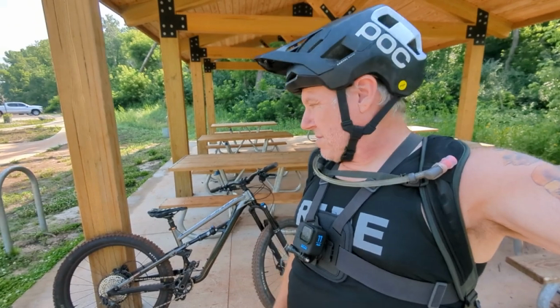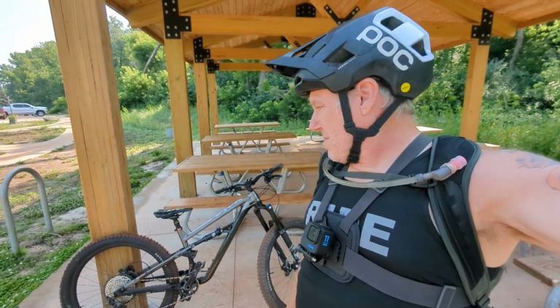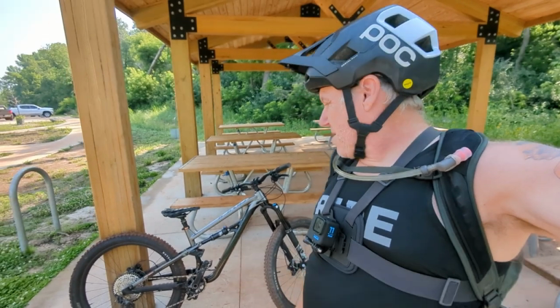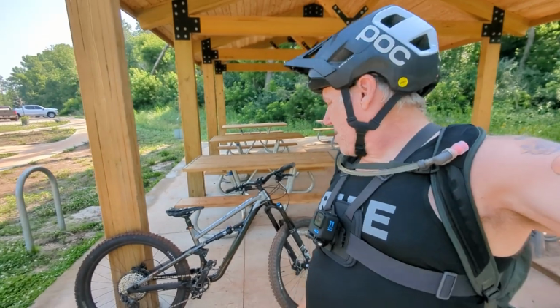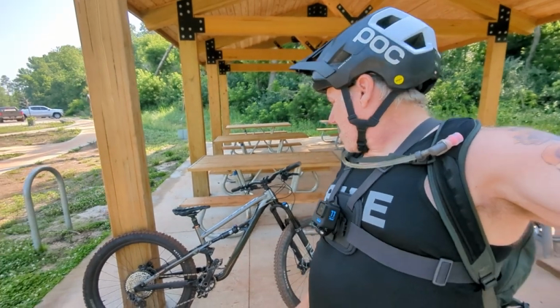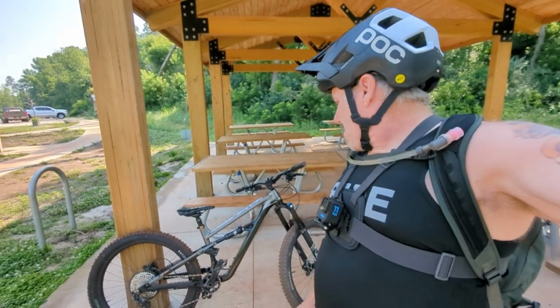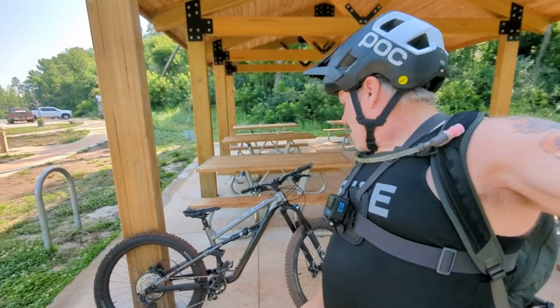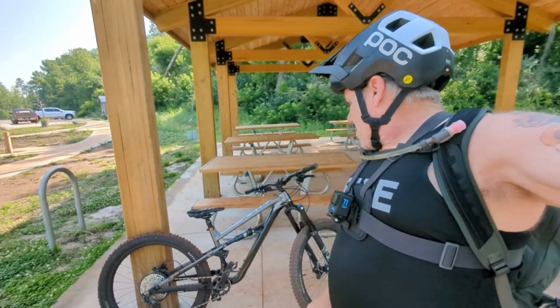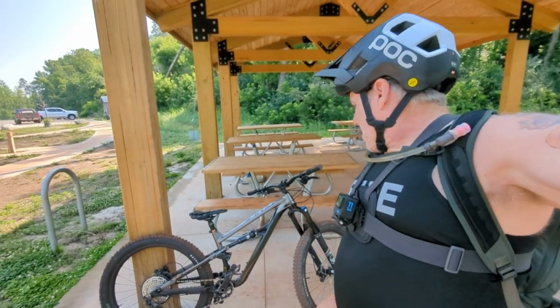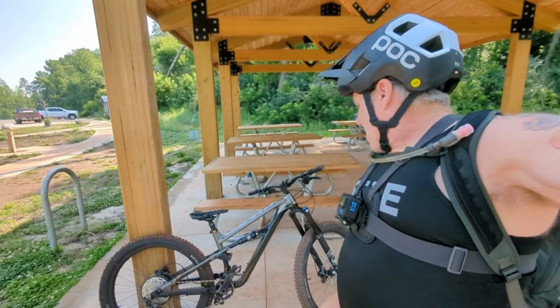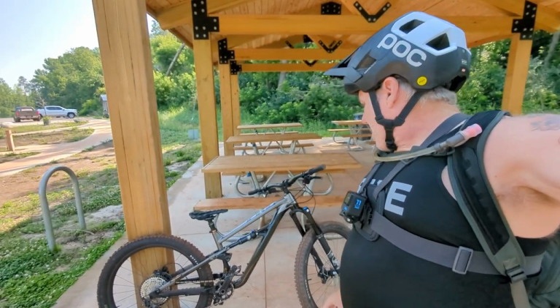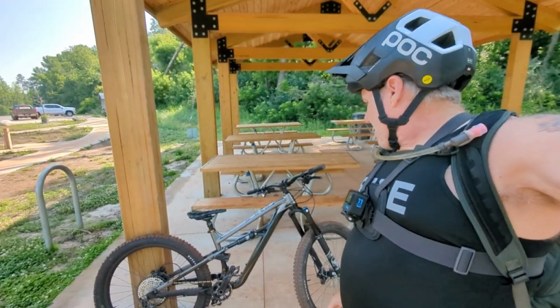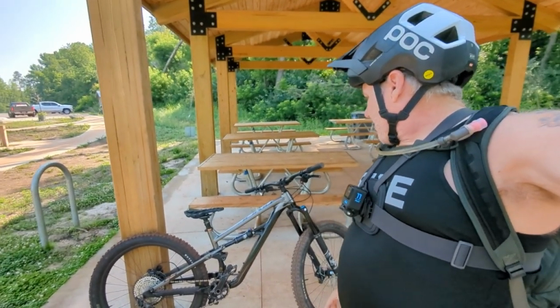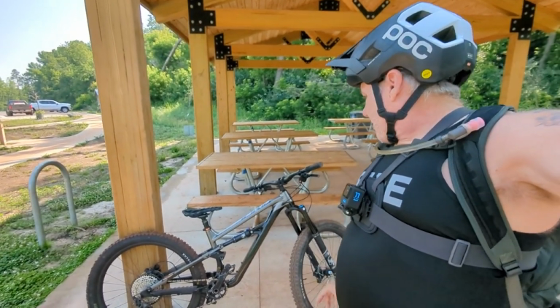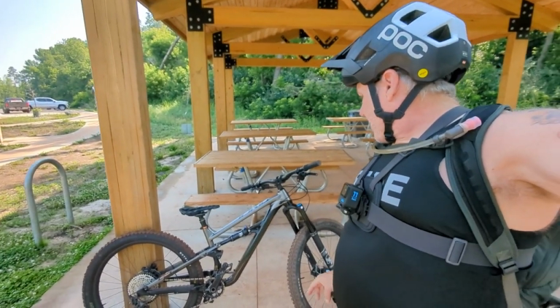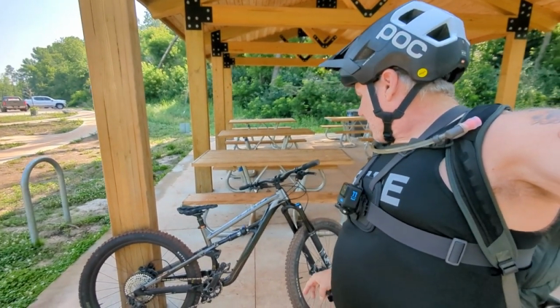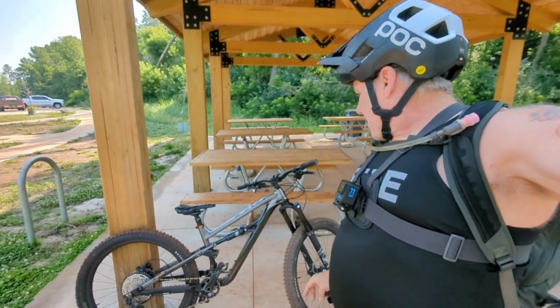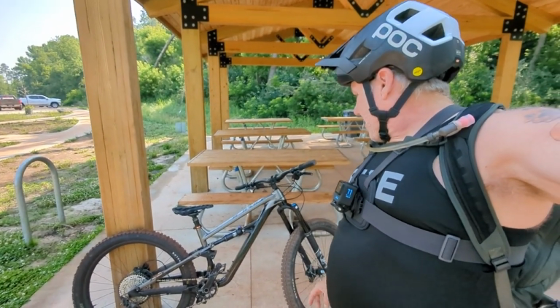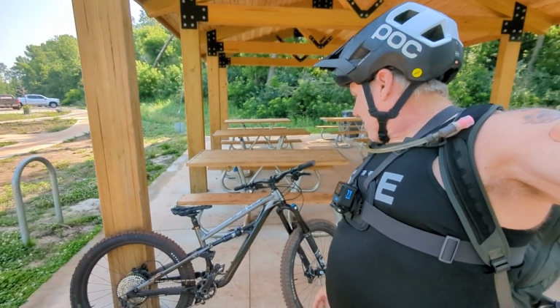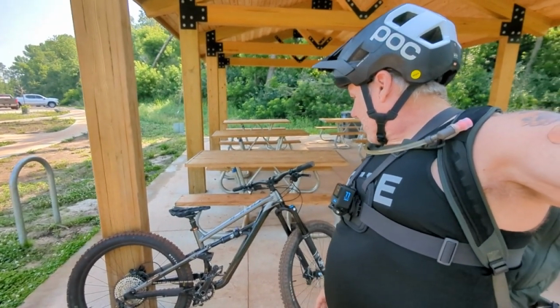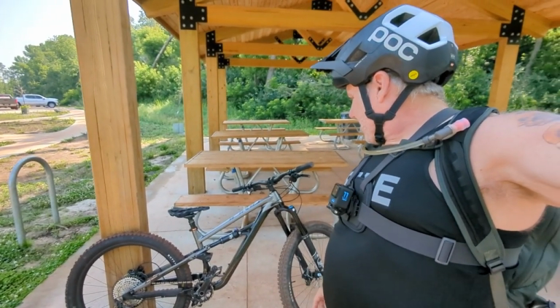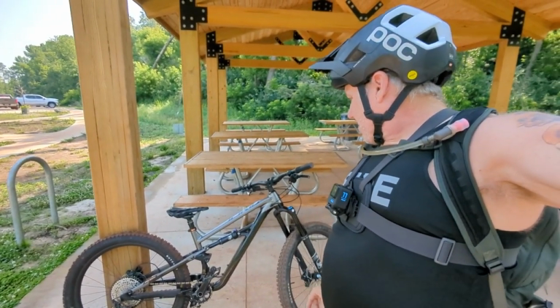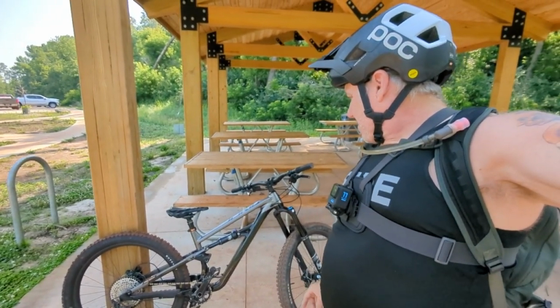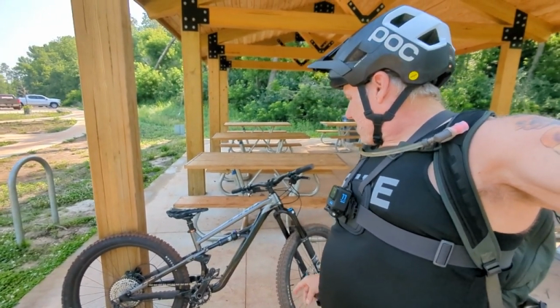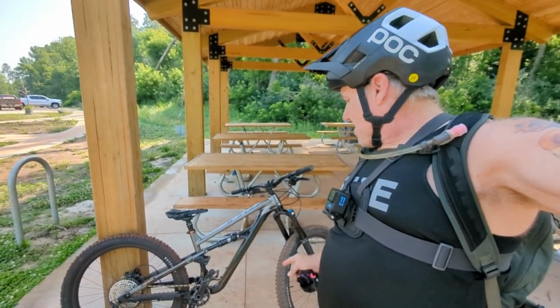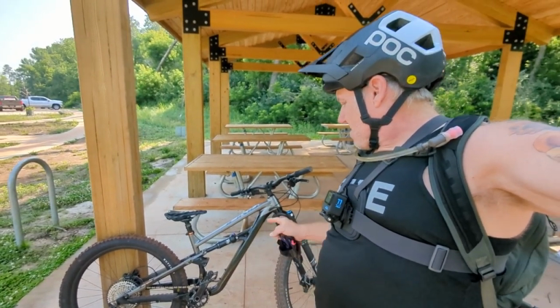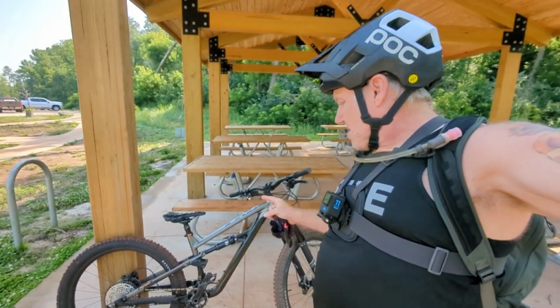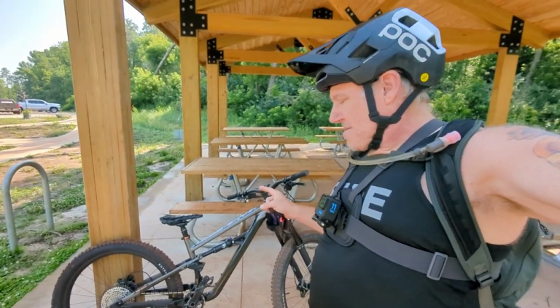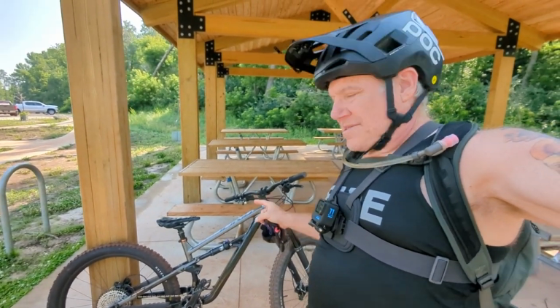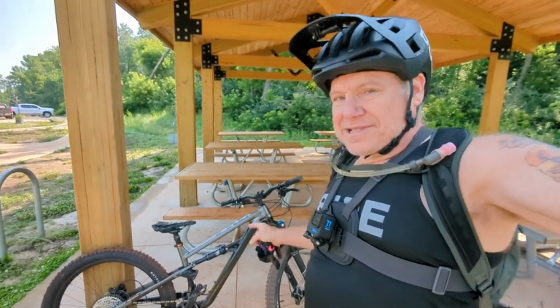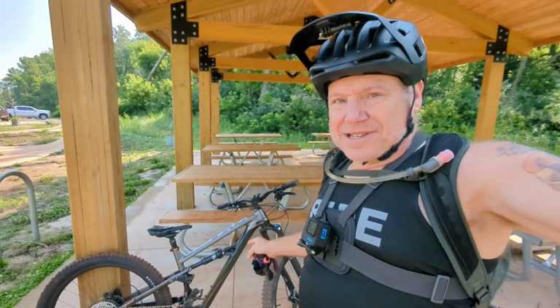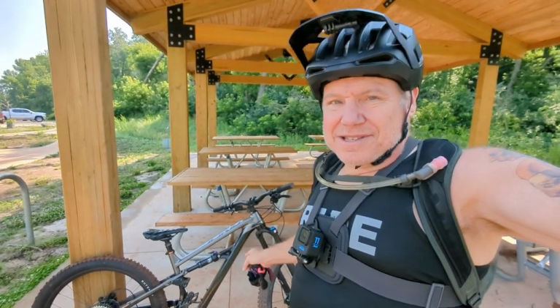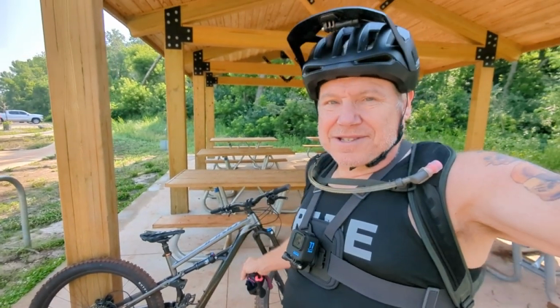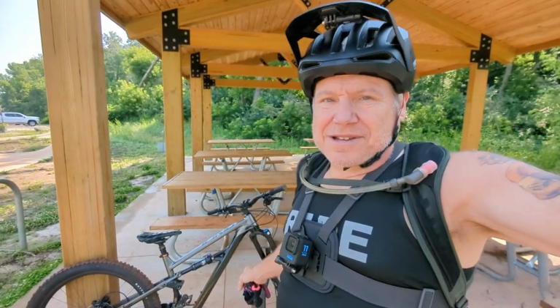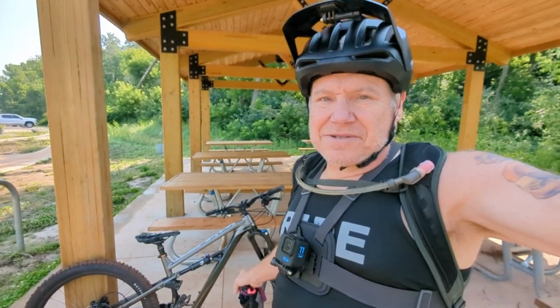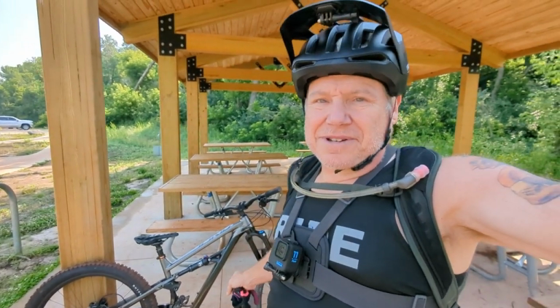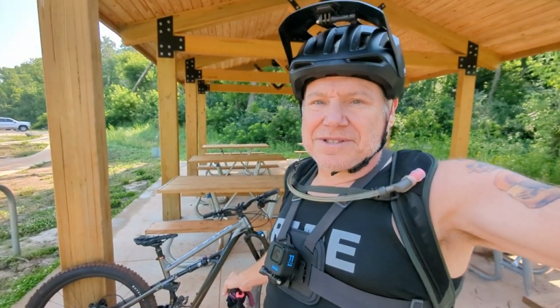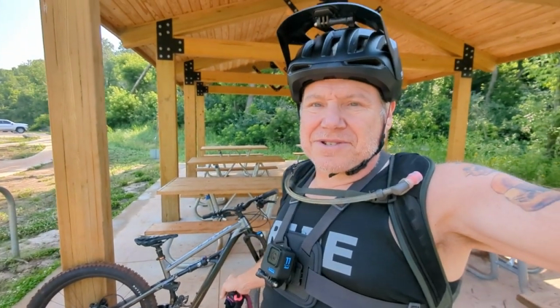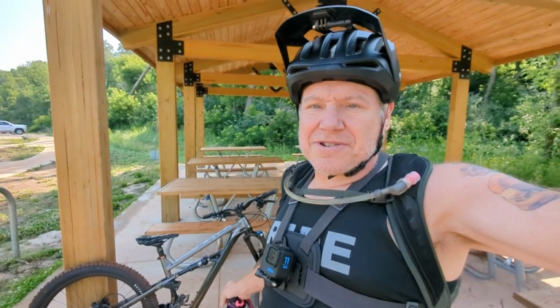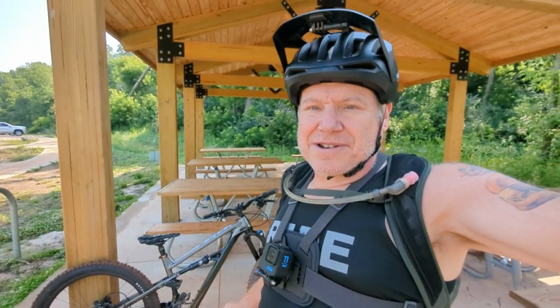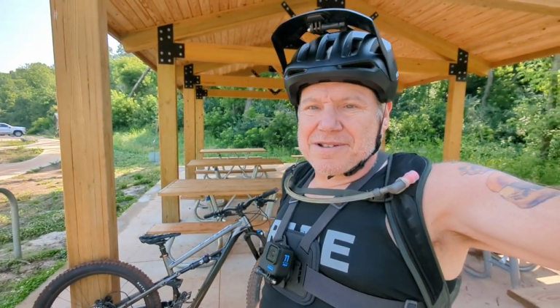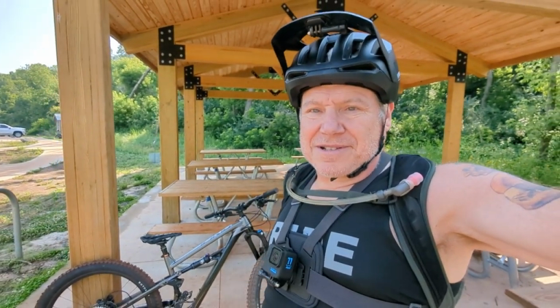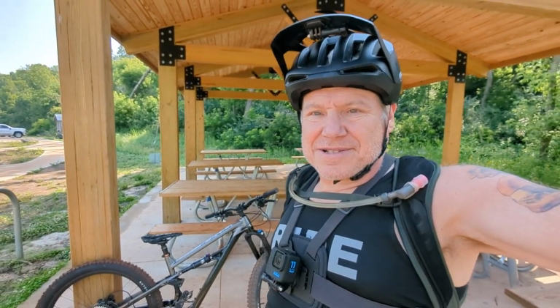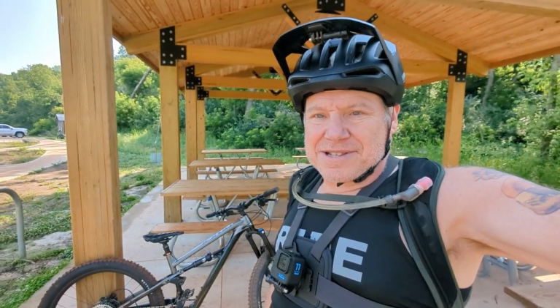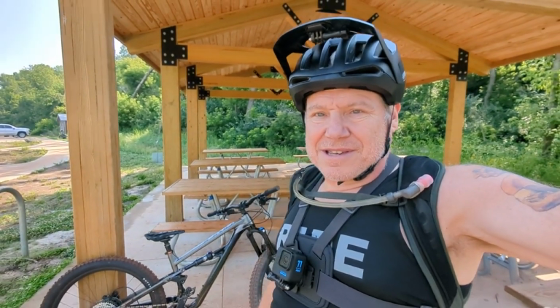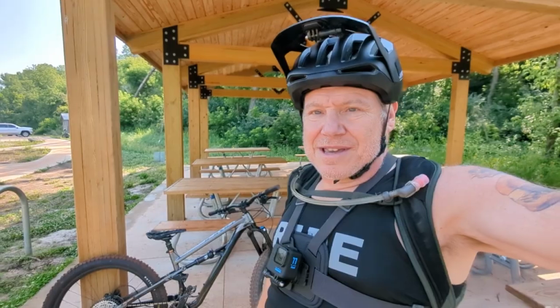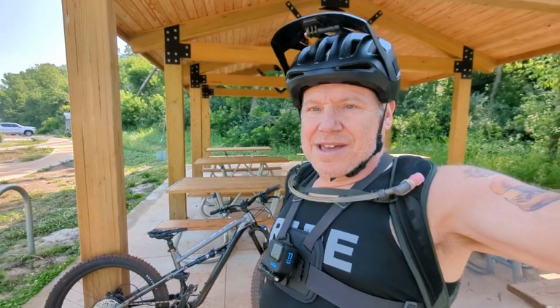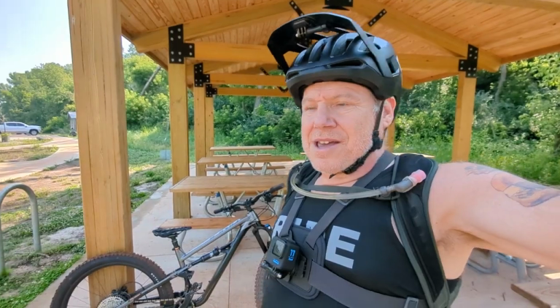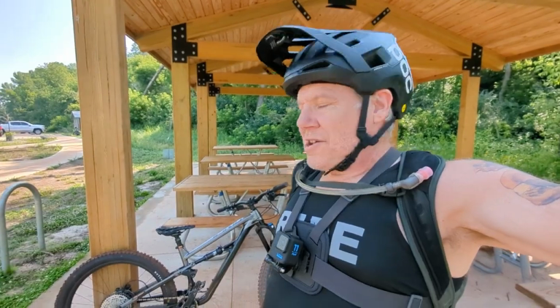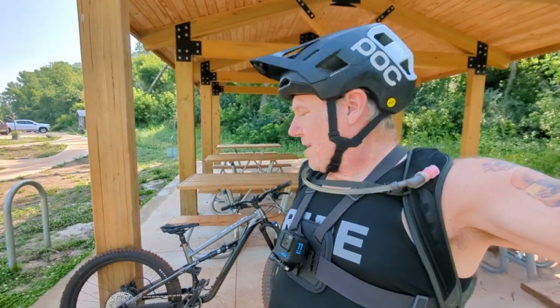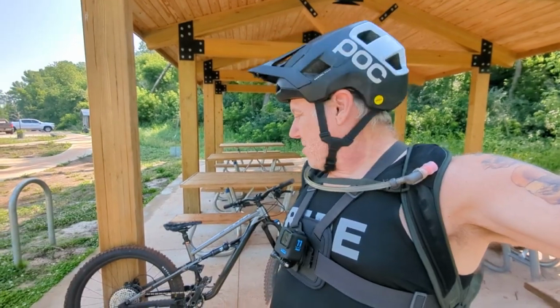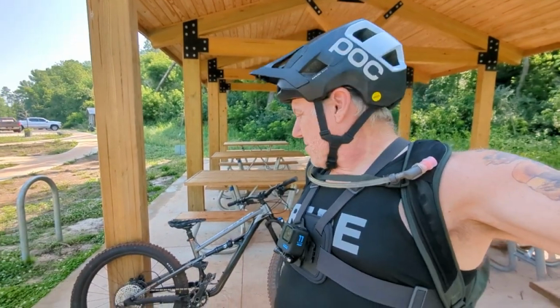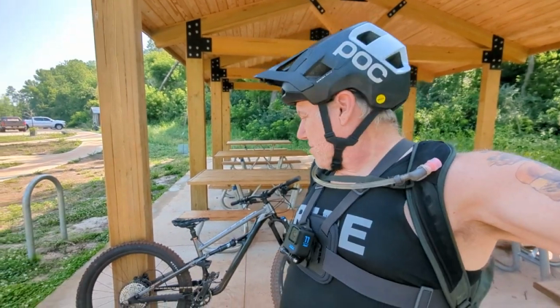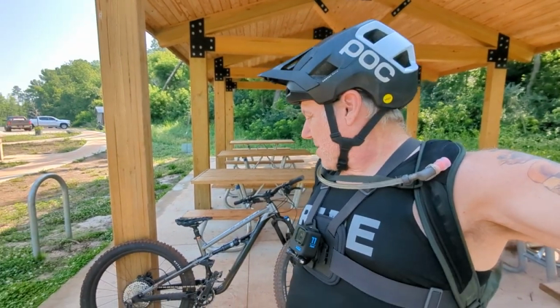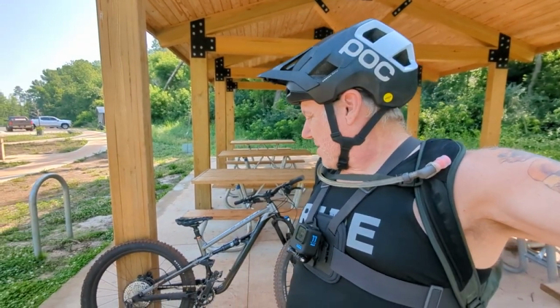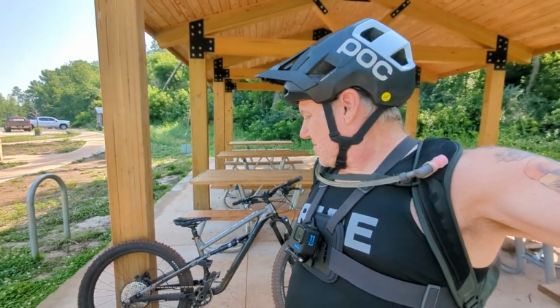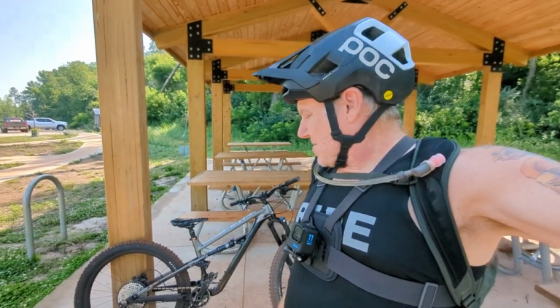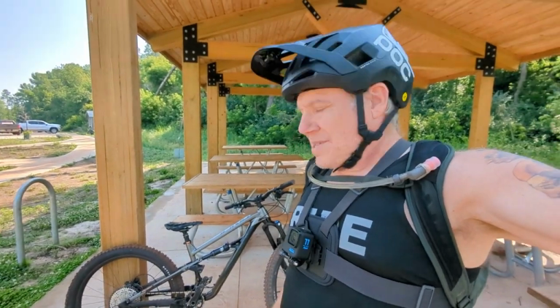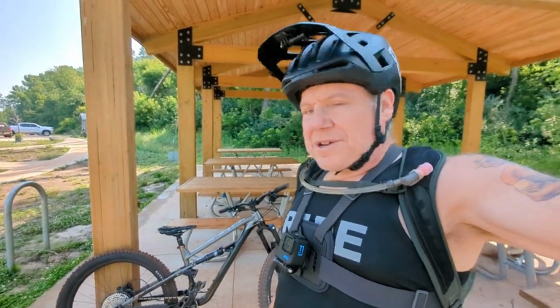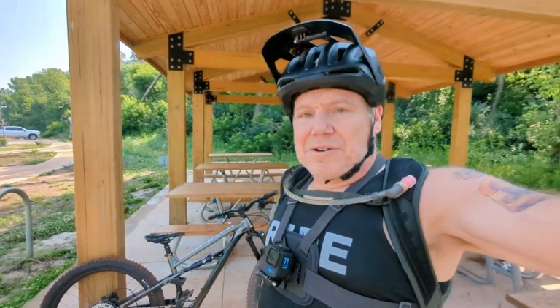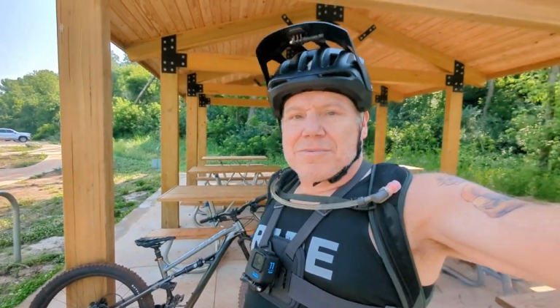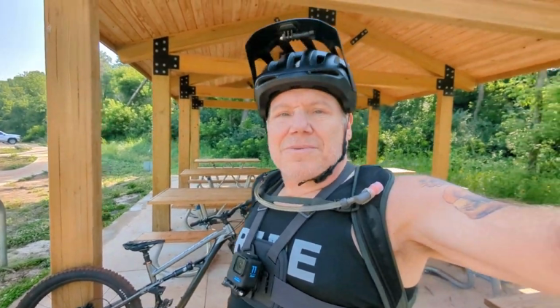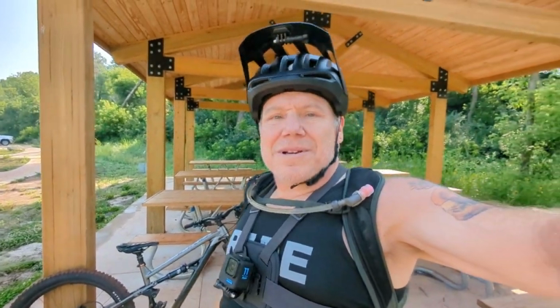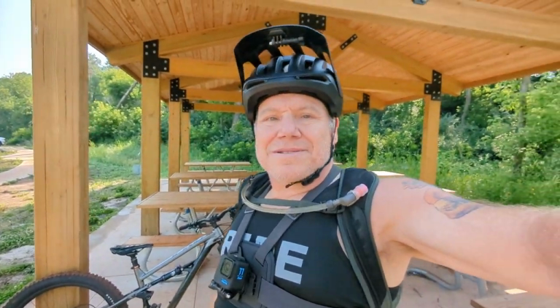So there you have it. Let's get this out on the trail and see how it rides with the carbon wheels.